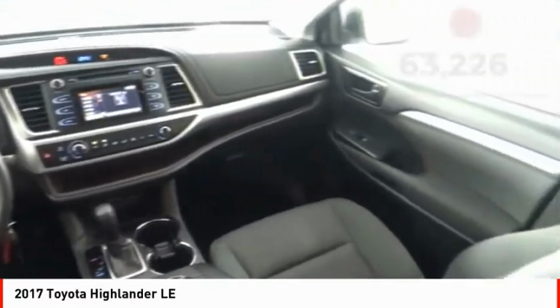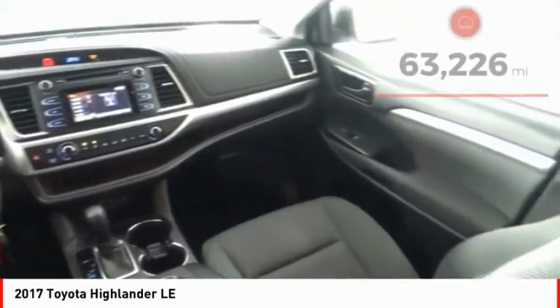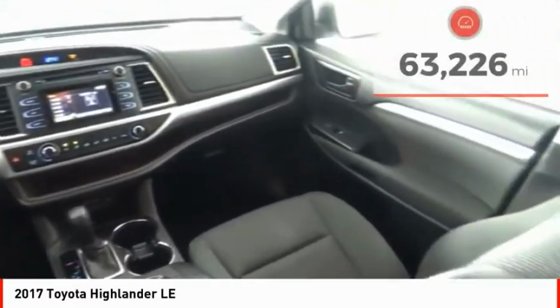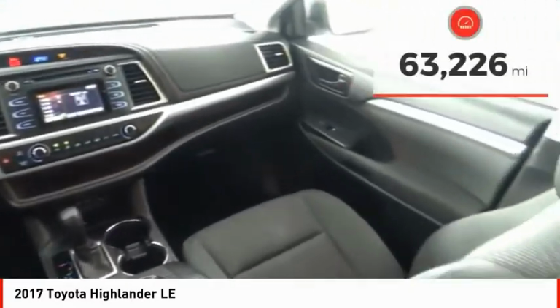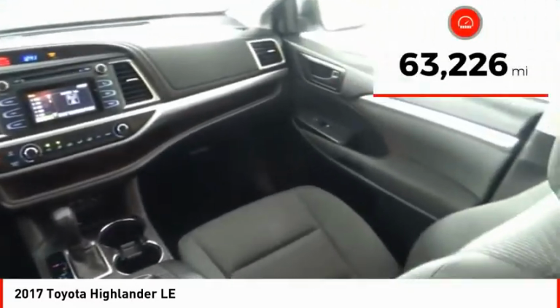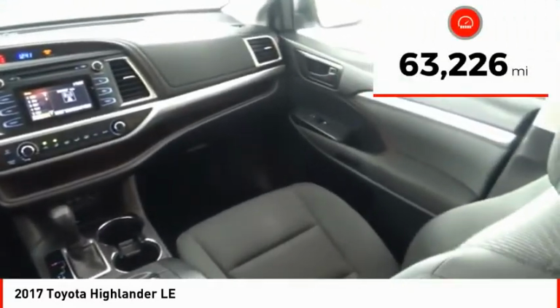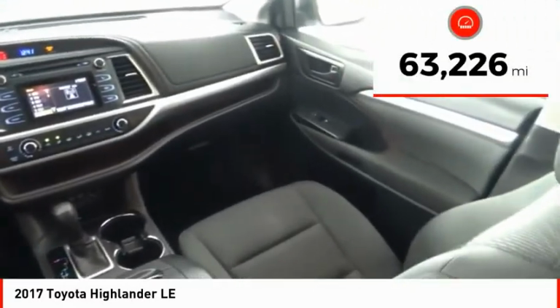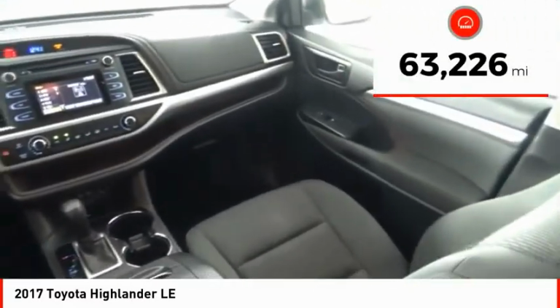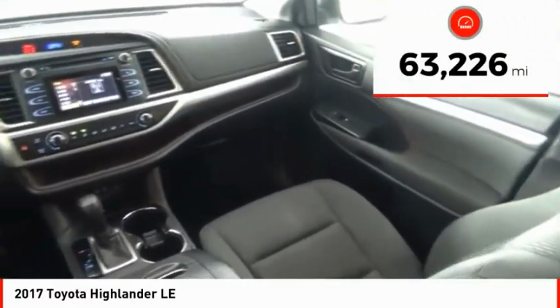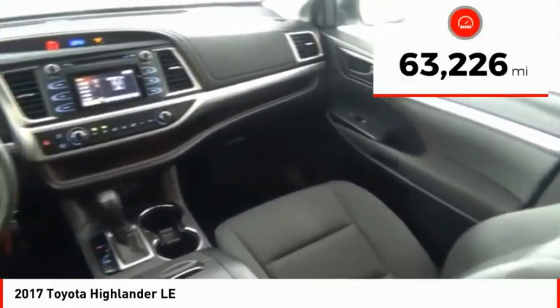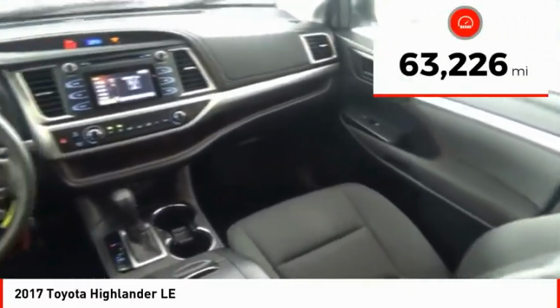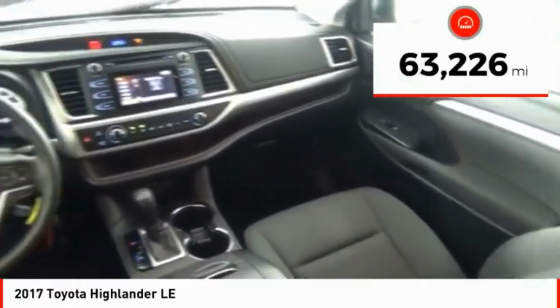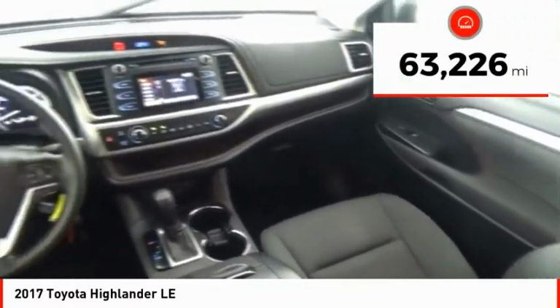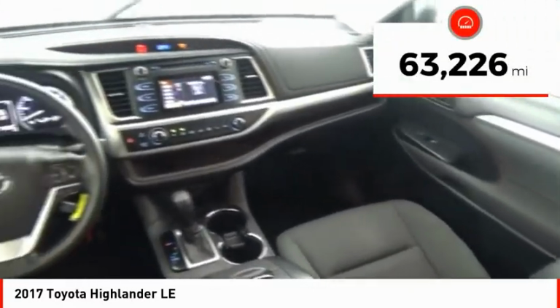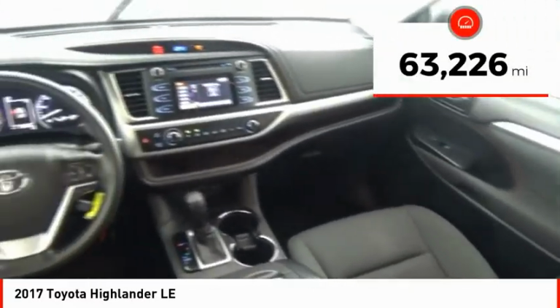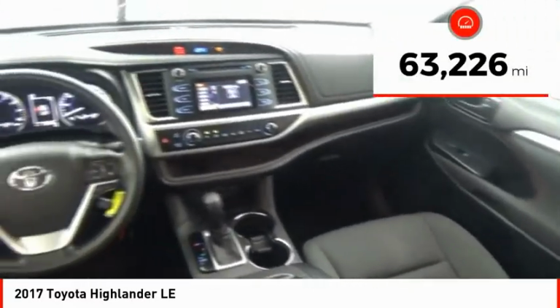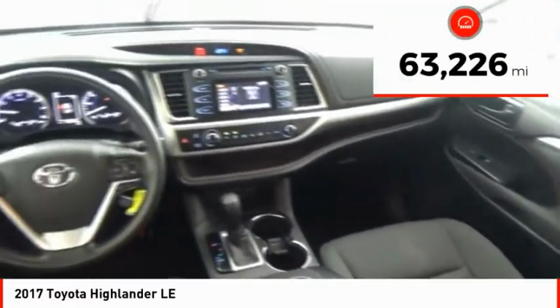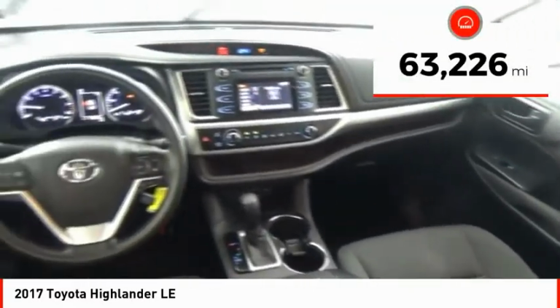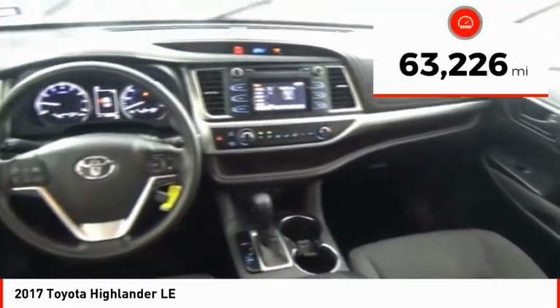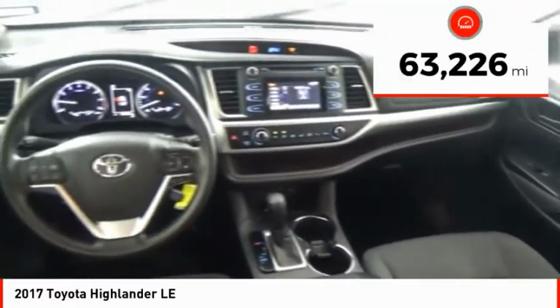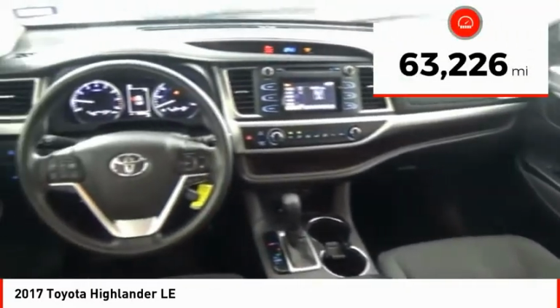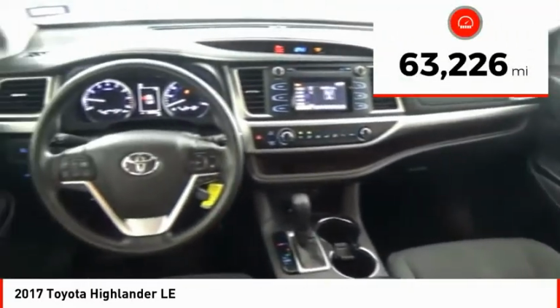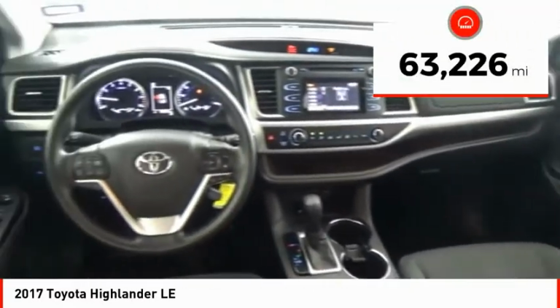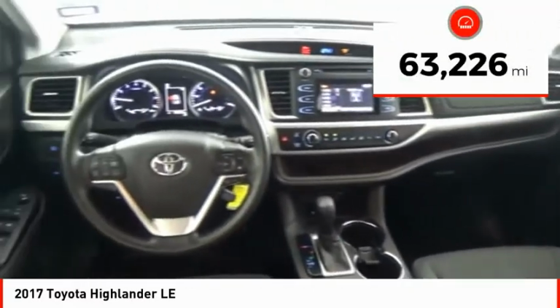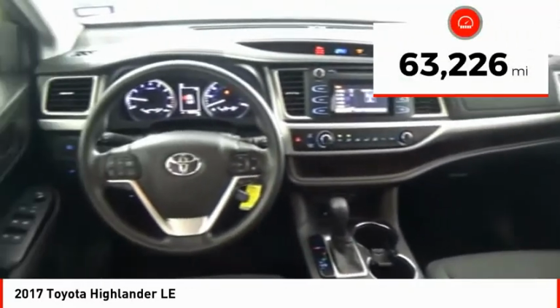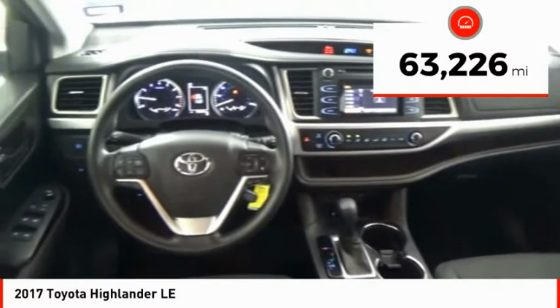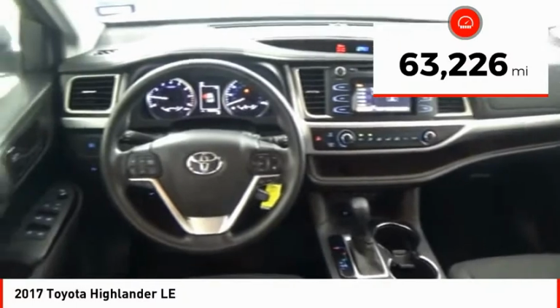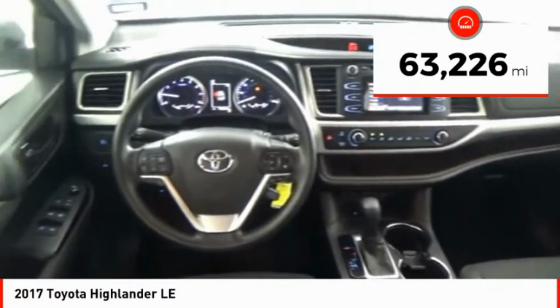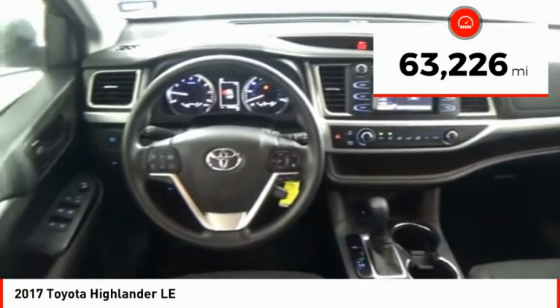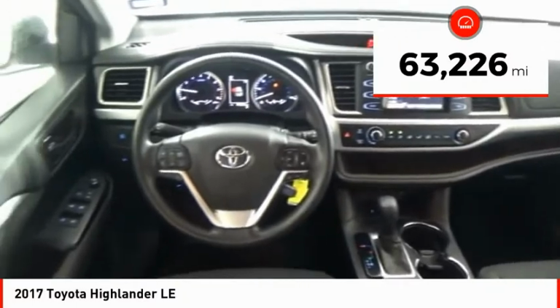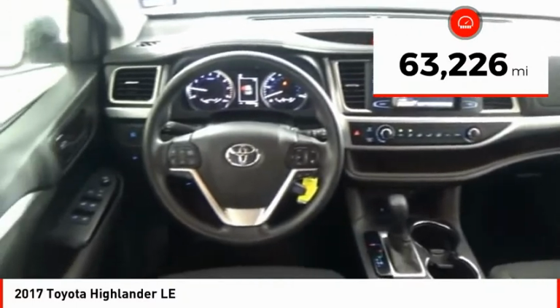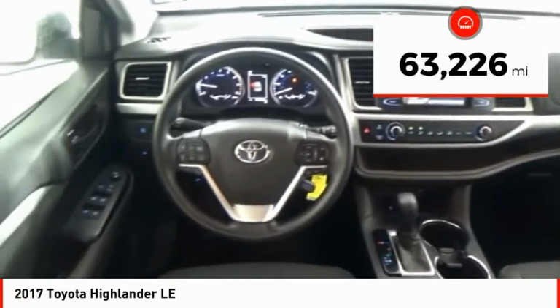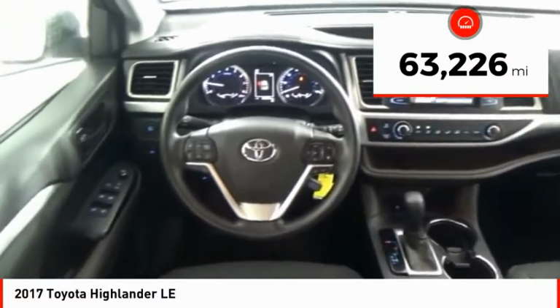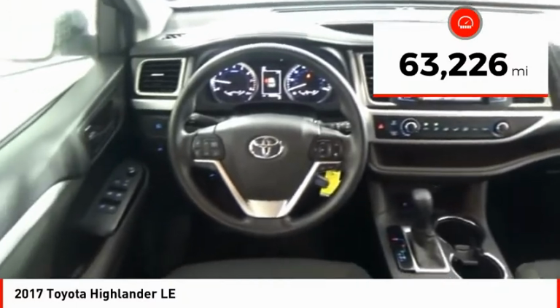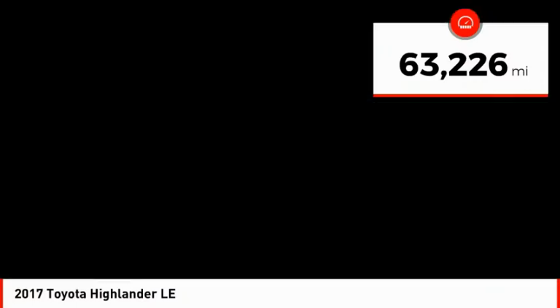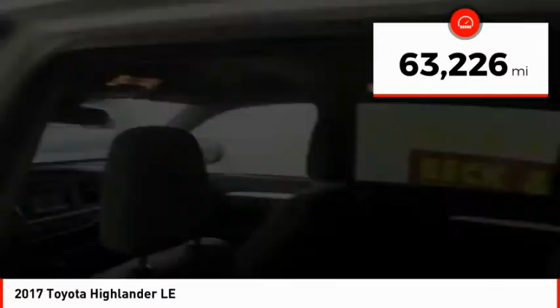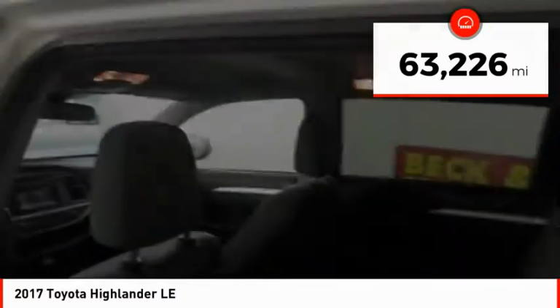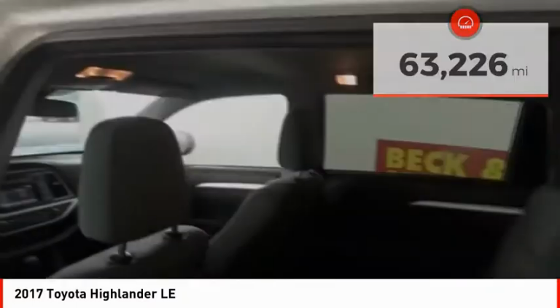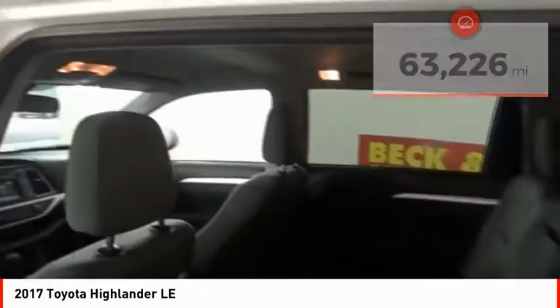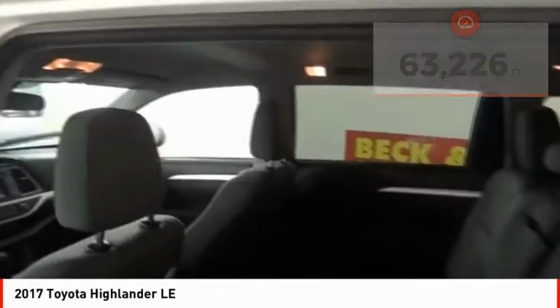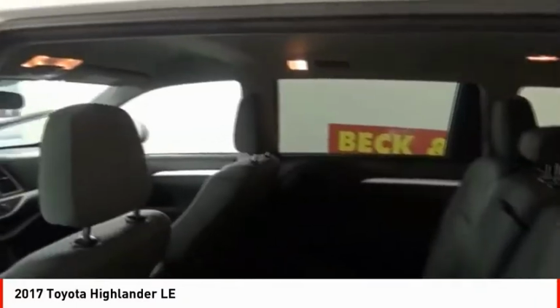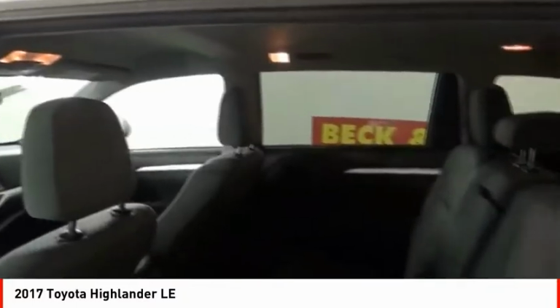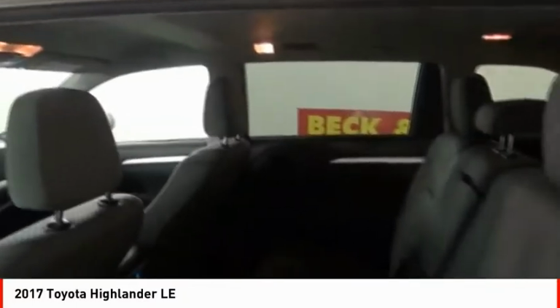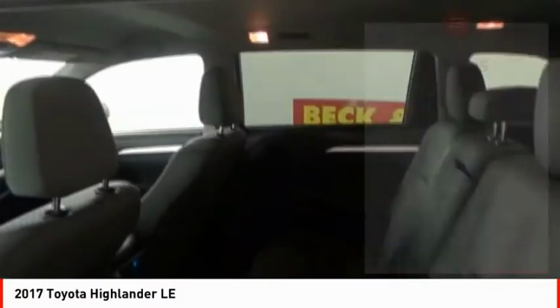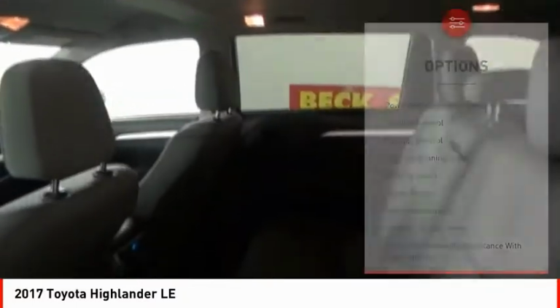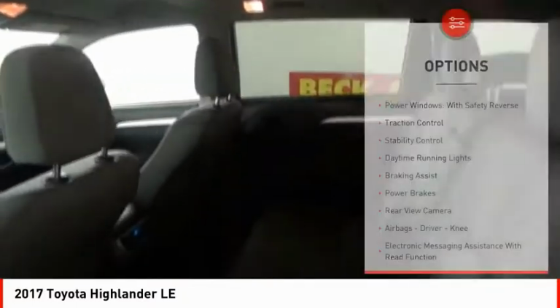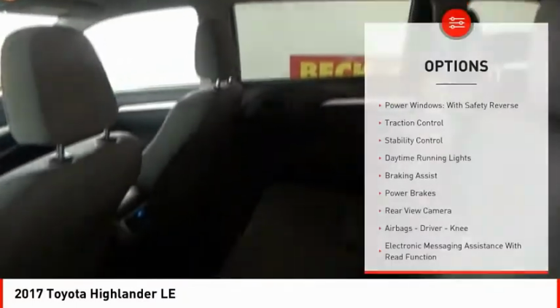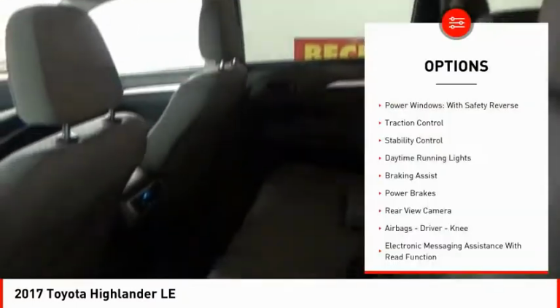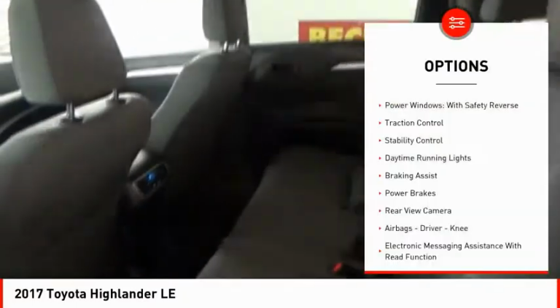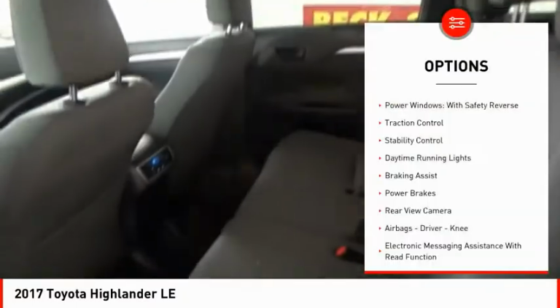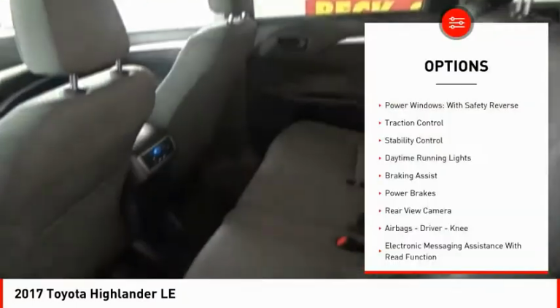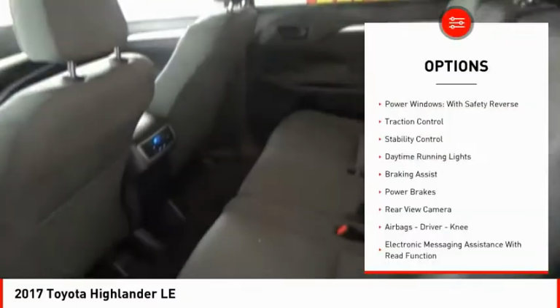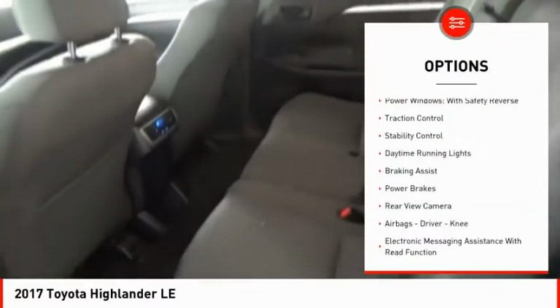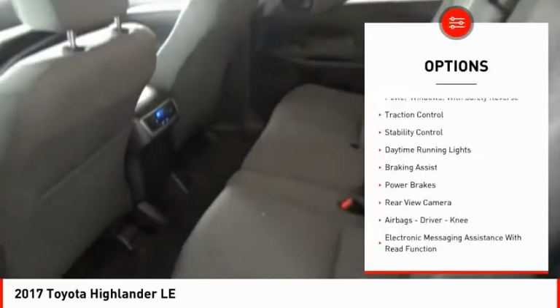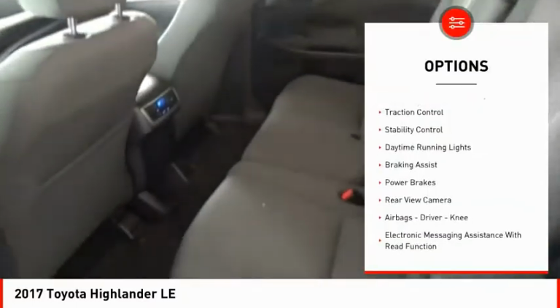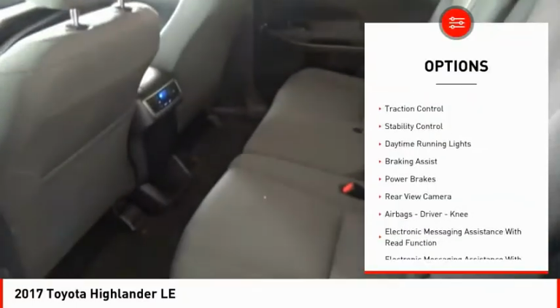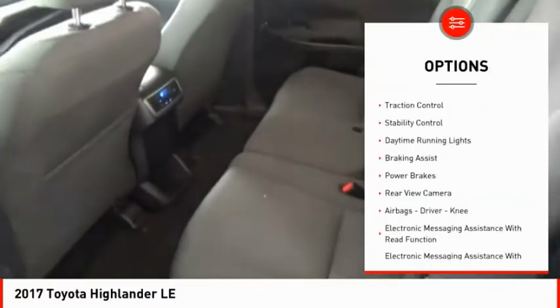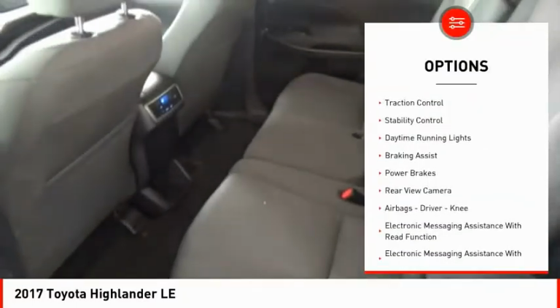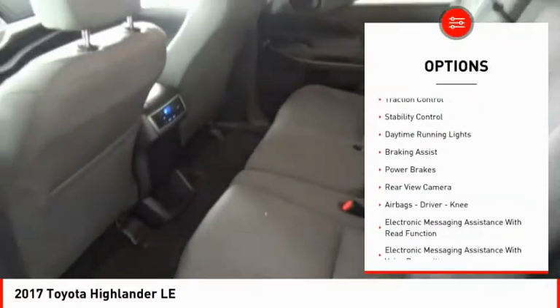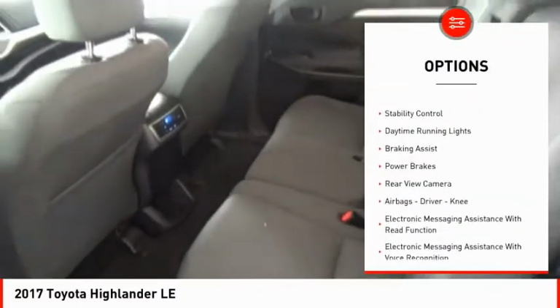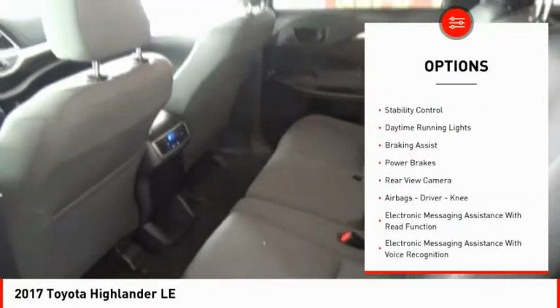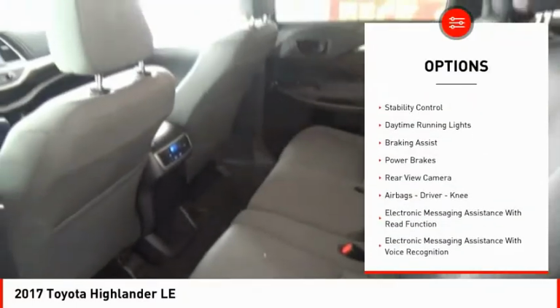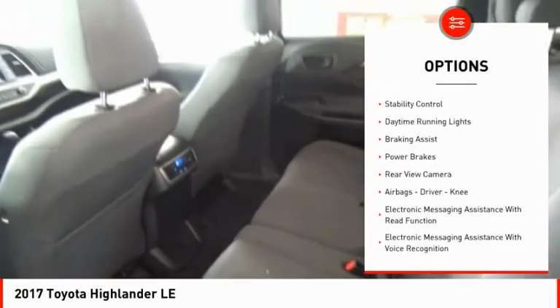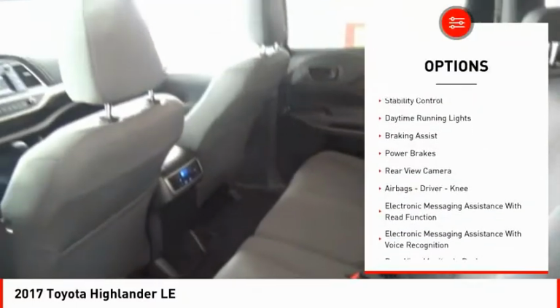This vehicle has less than 65,000 miles. Here are some of this vehicle's great options: power windows with safety reverse,